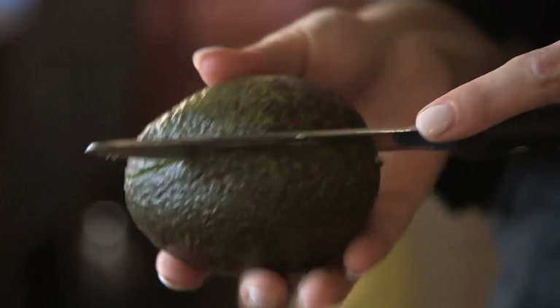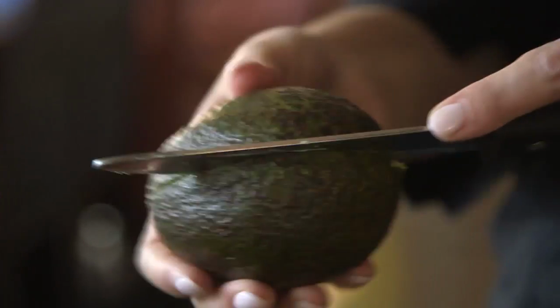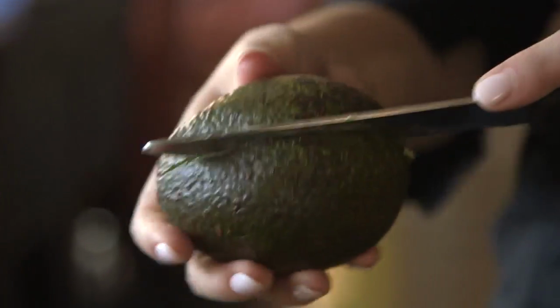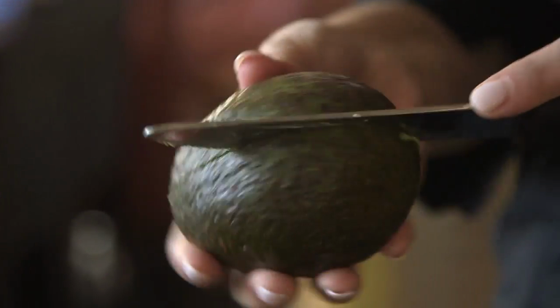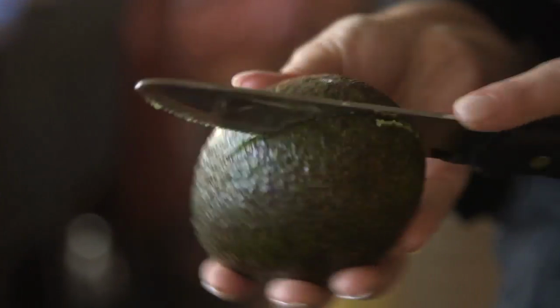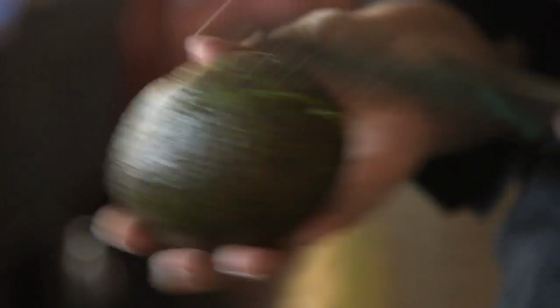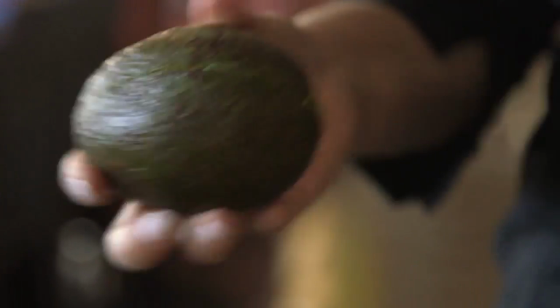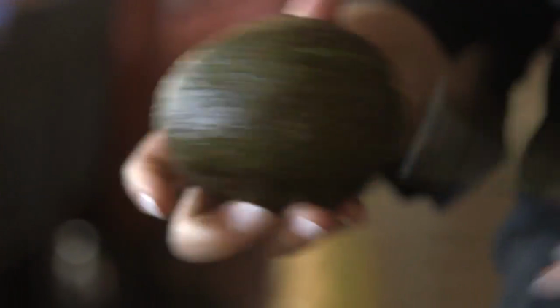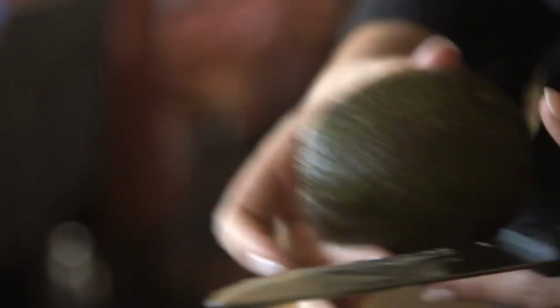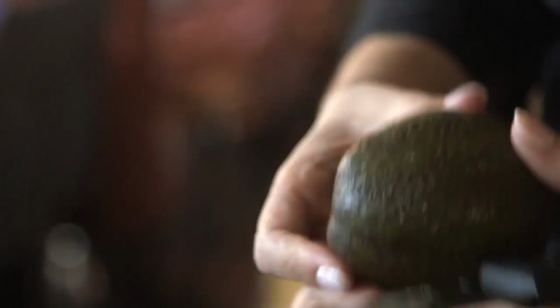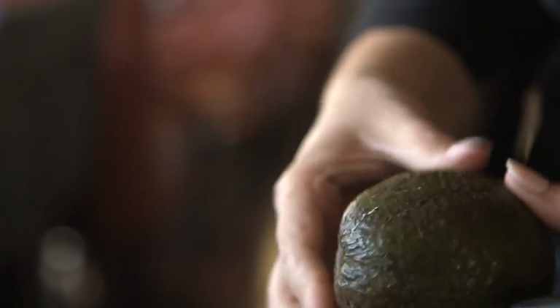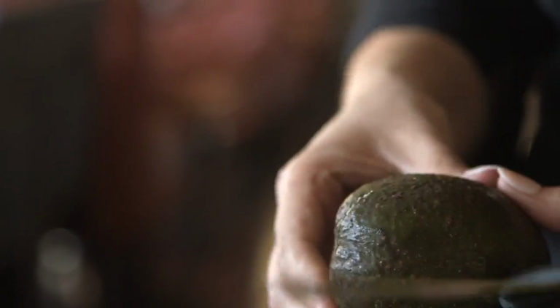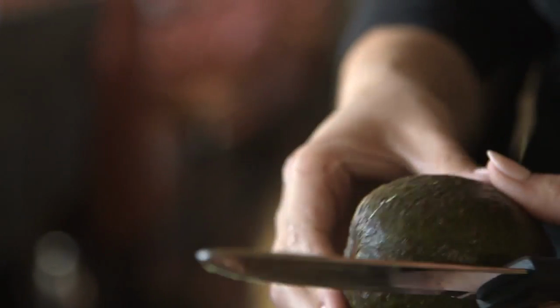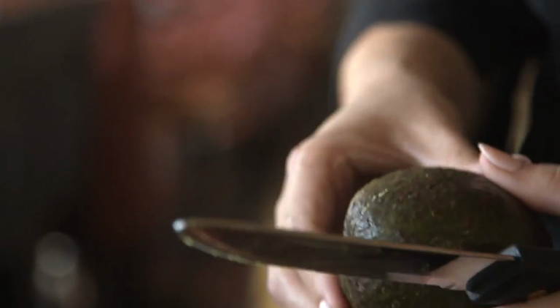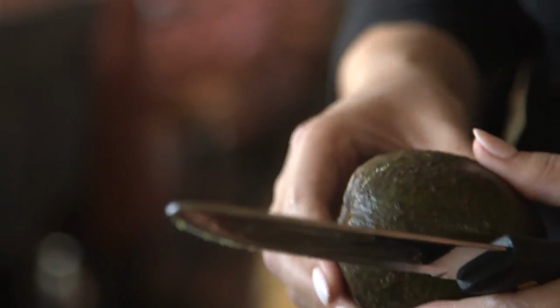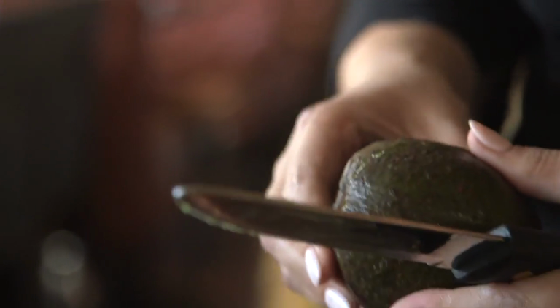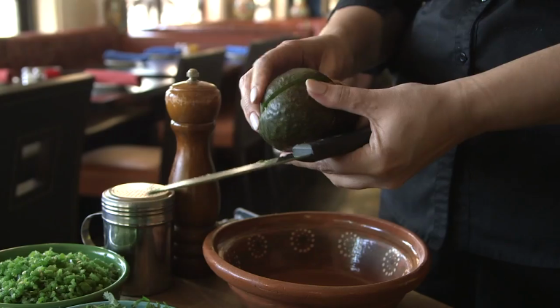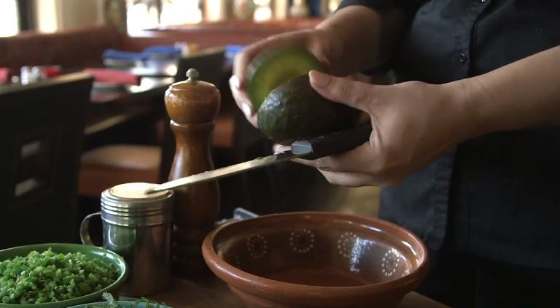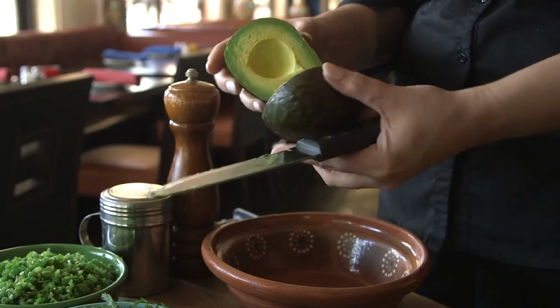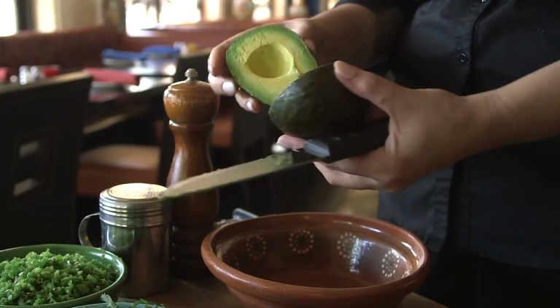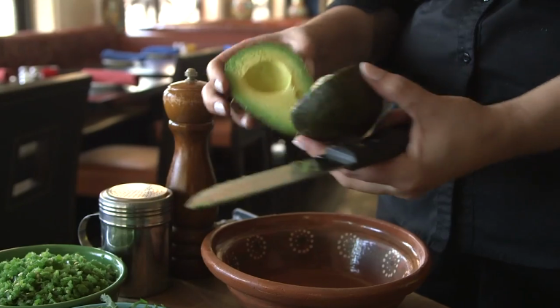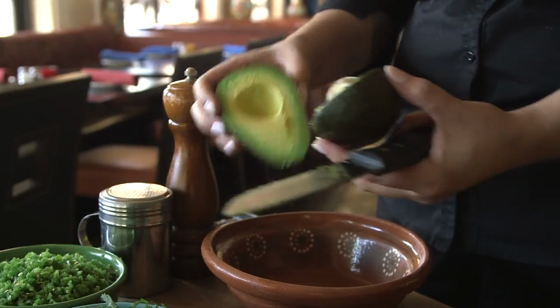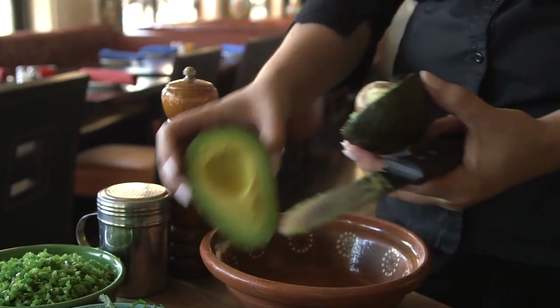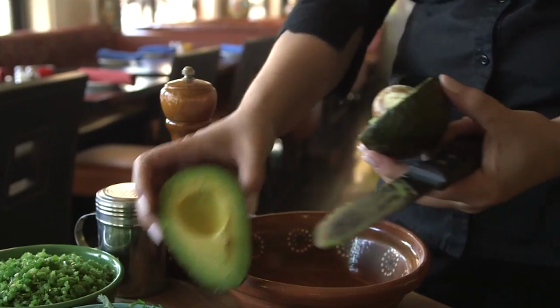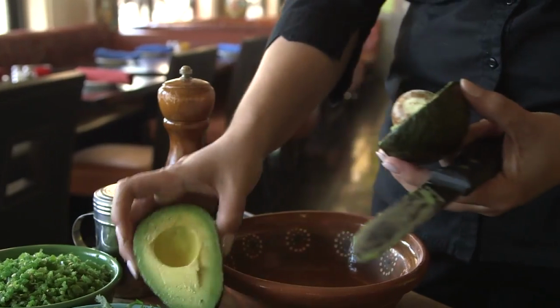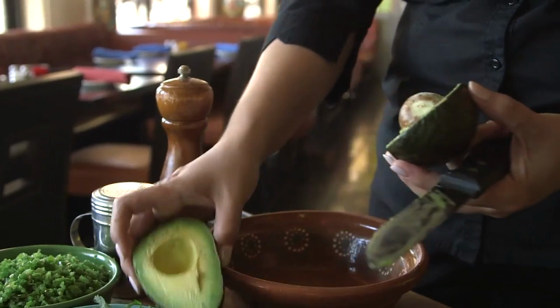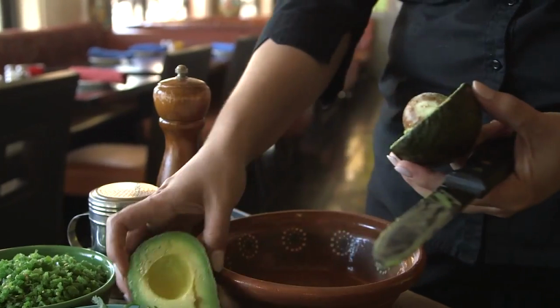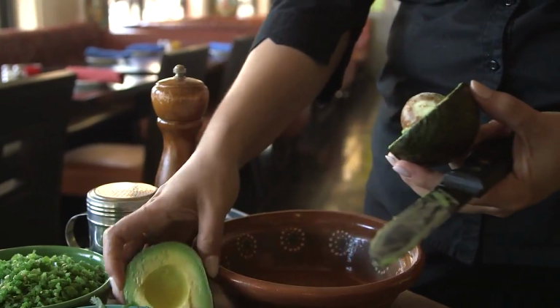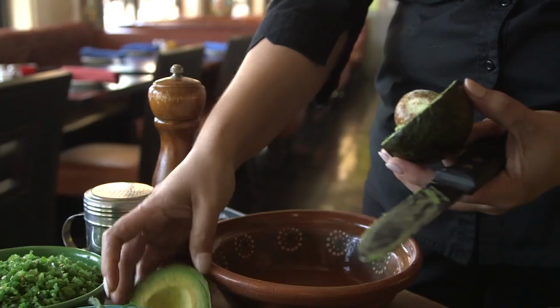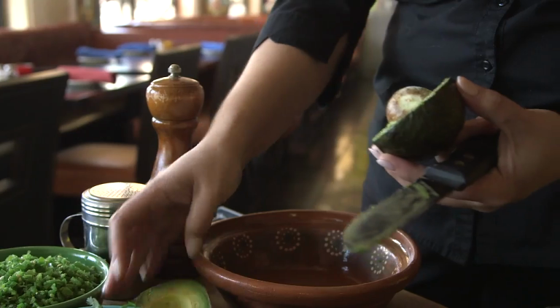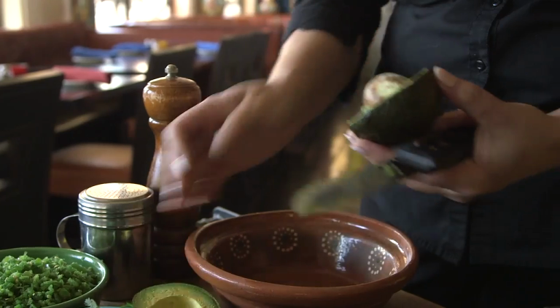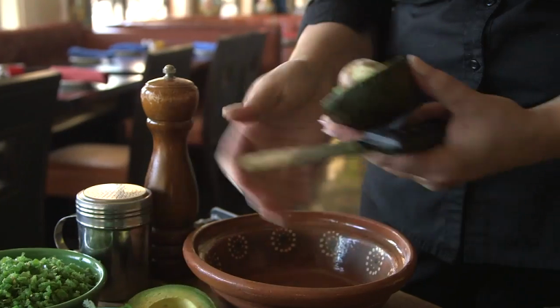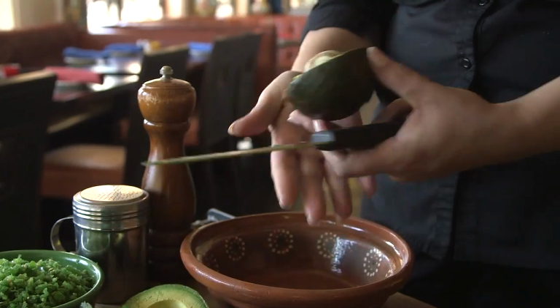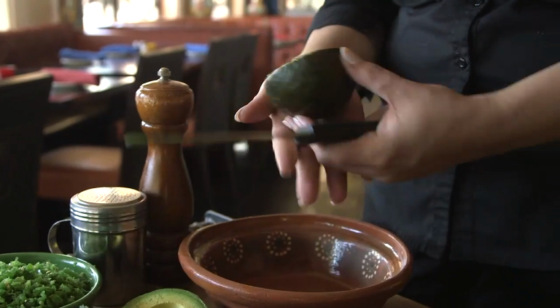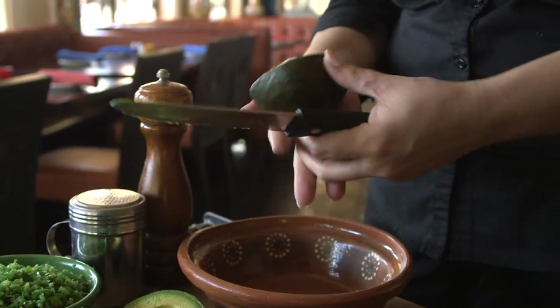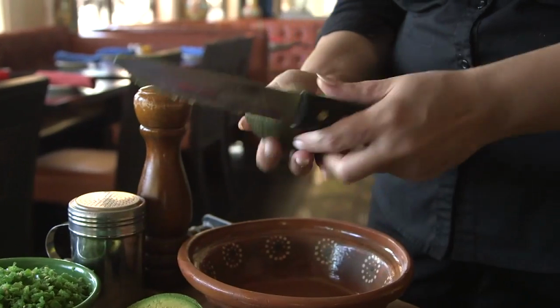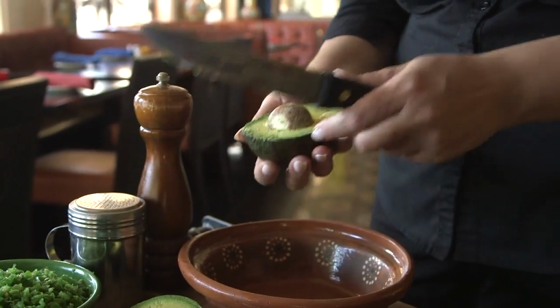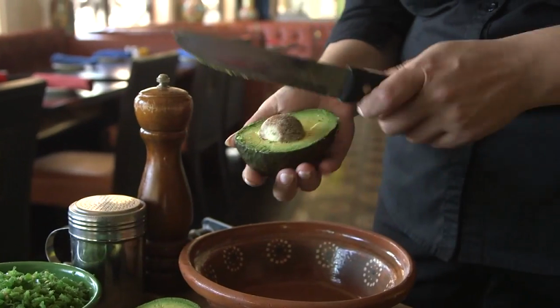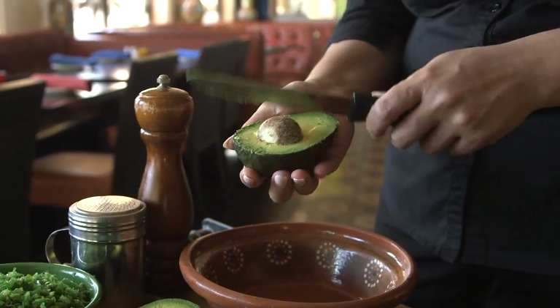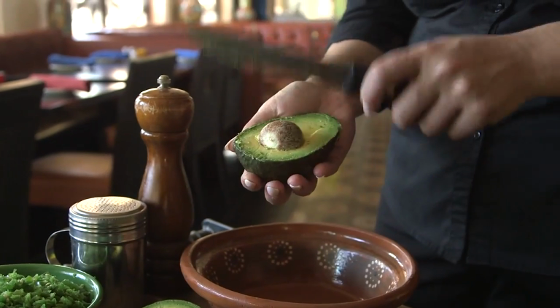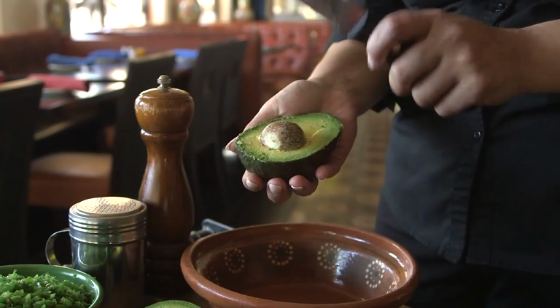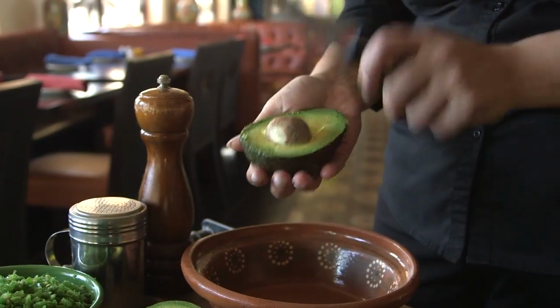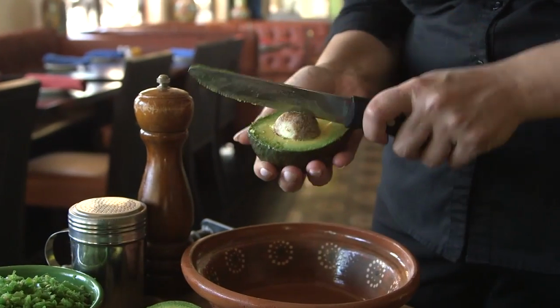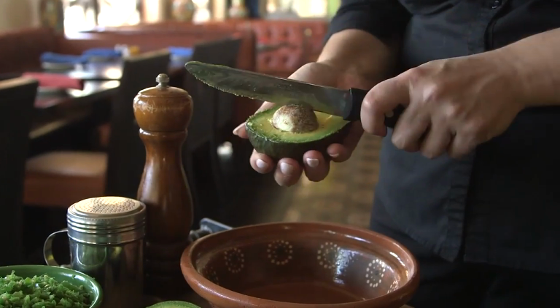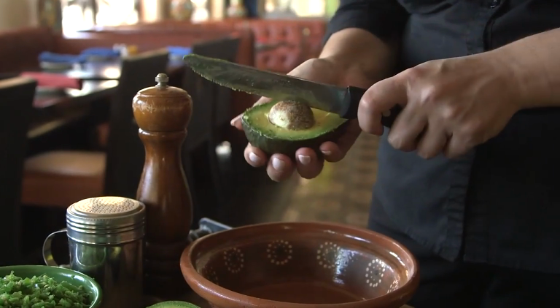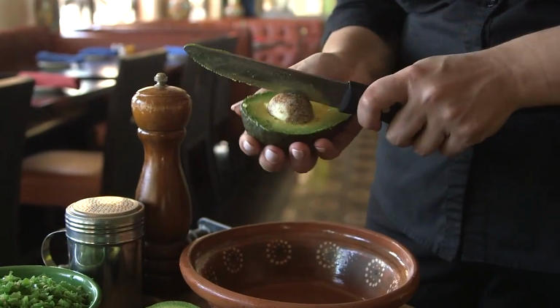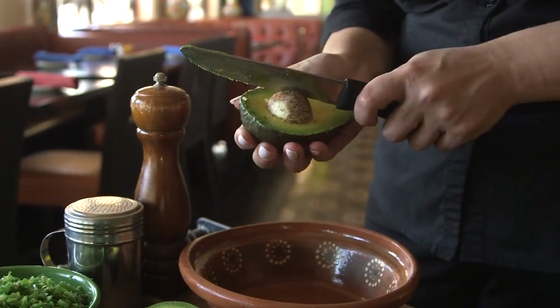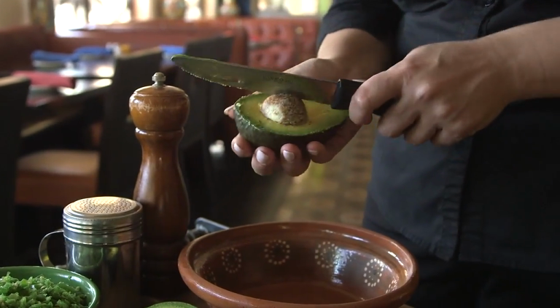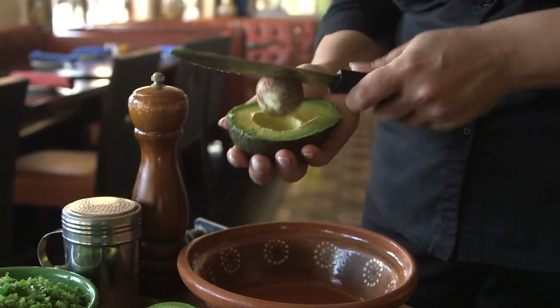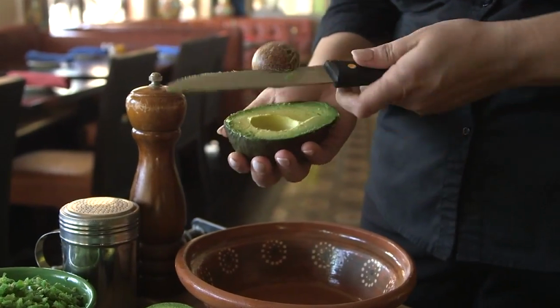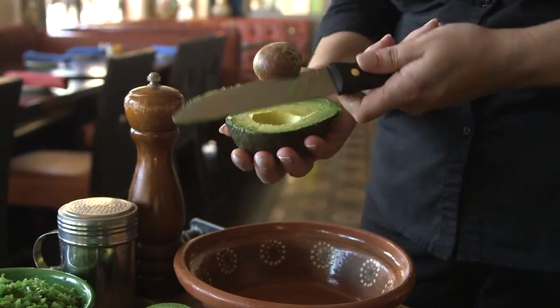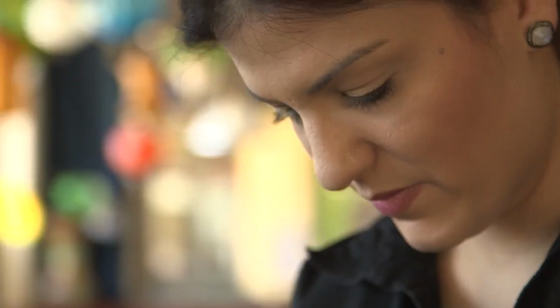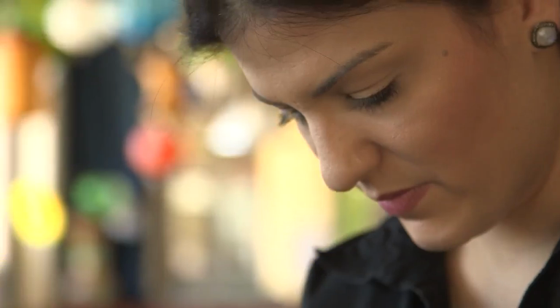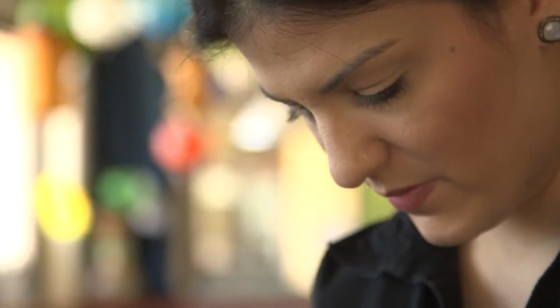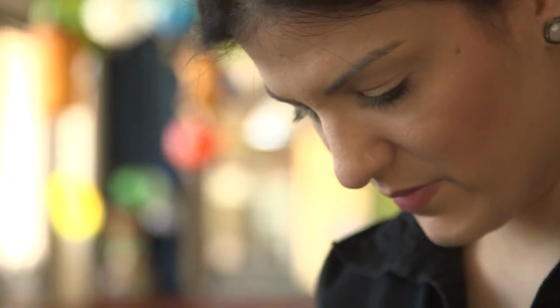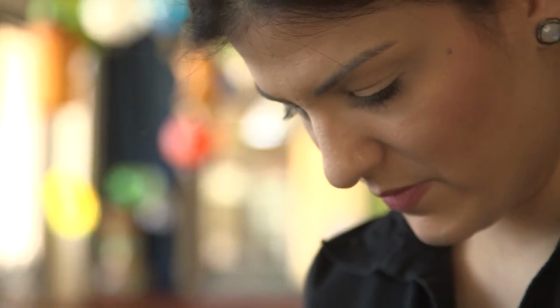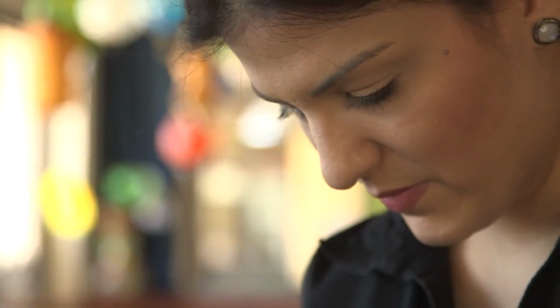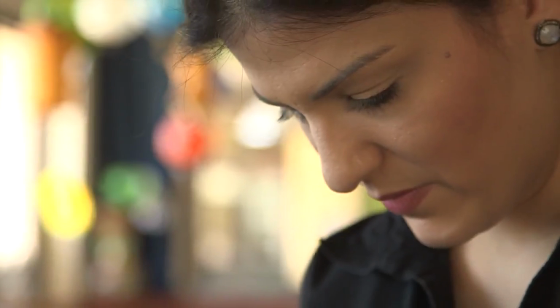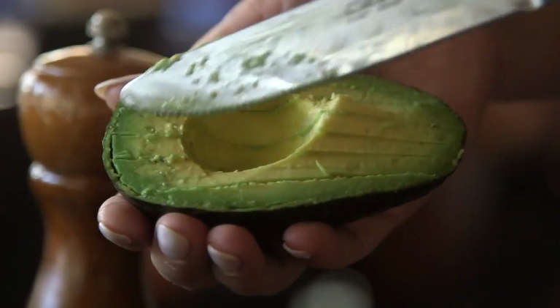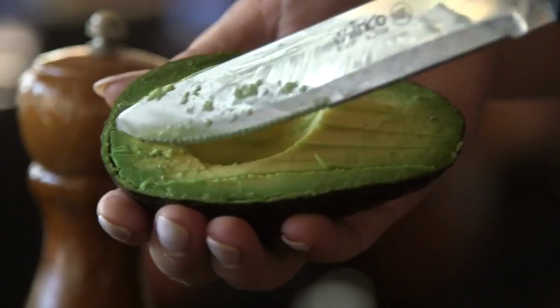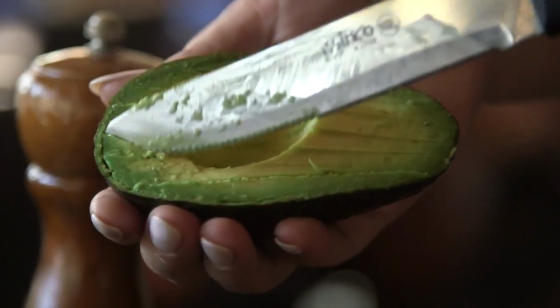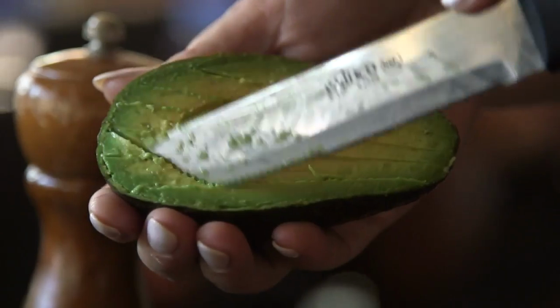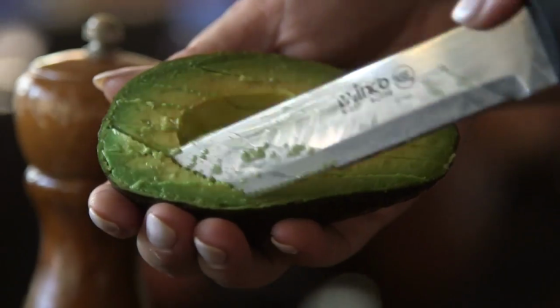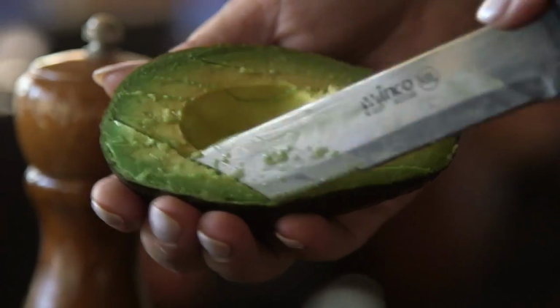To make our famous guacamole, we grab our Mexican avocado, we cut it in half, we take the seed off, and cut it in squares.